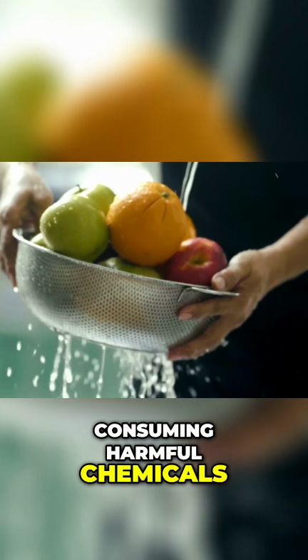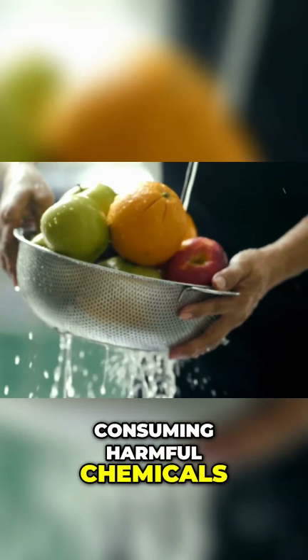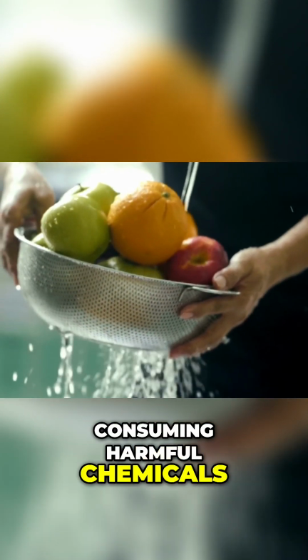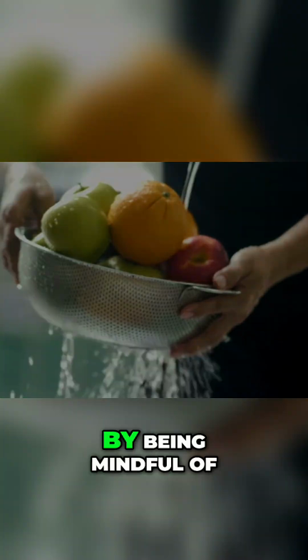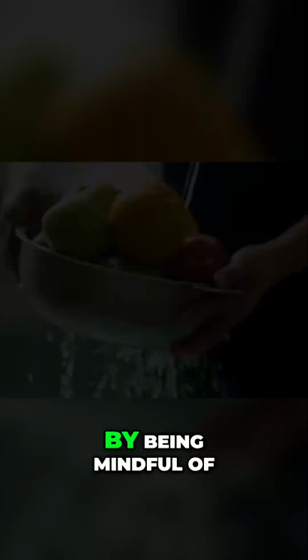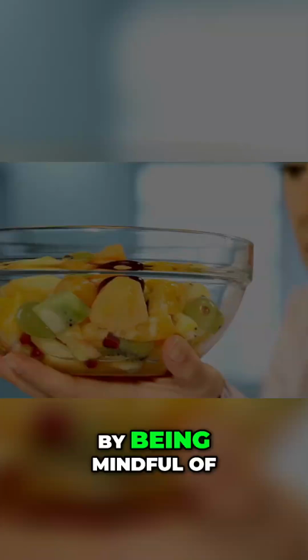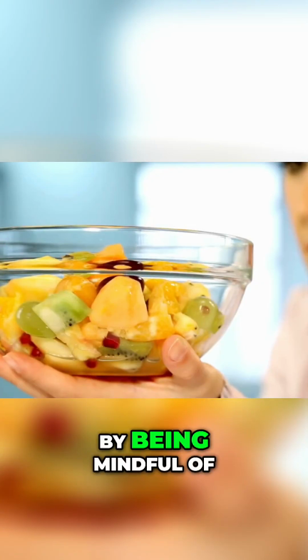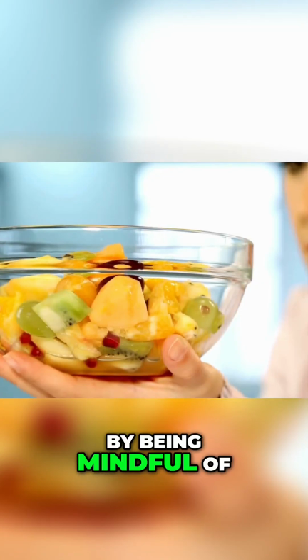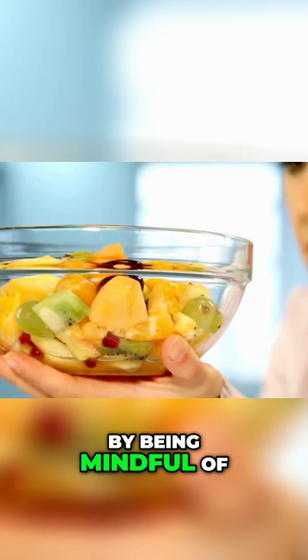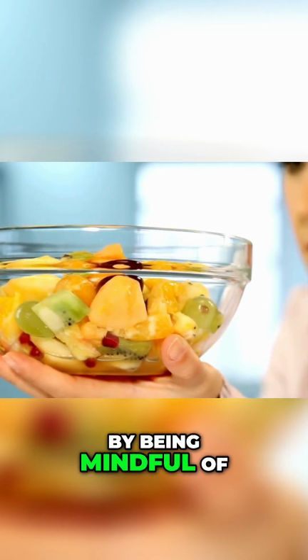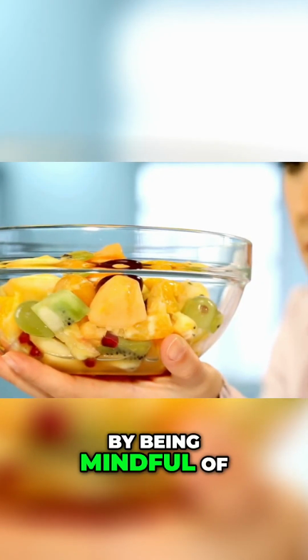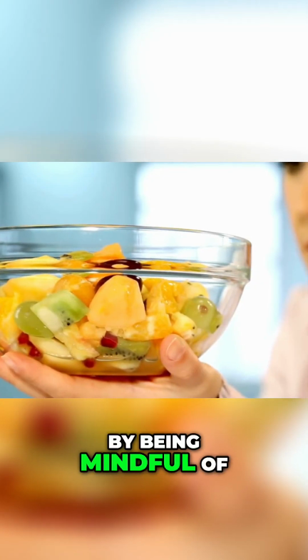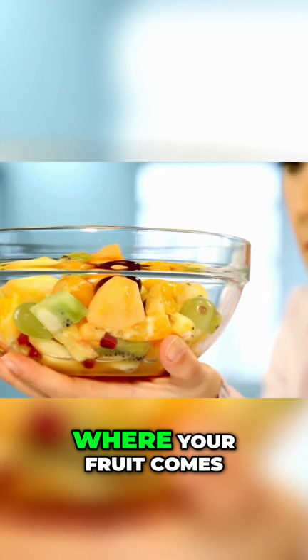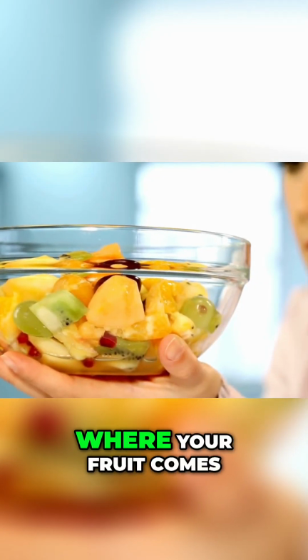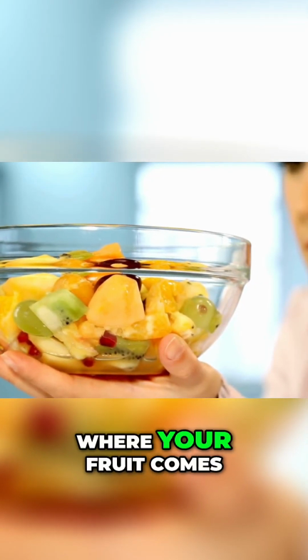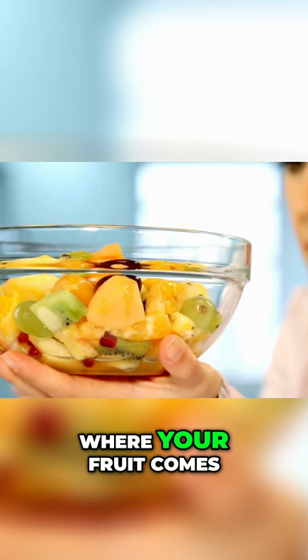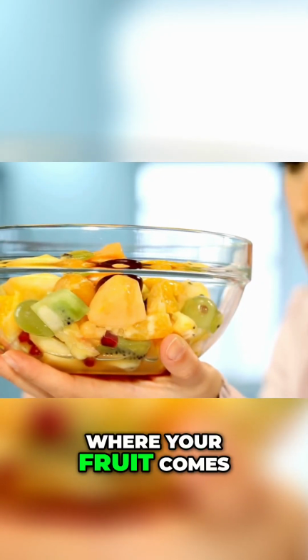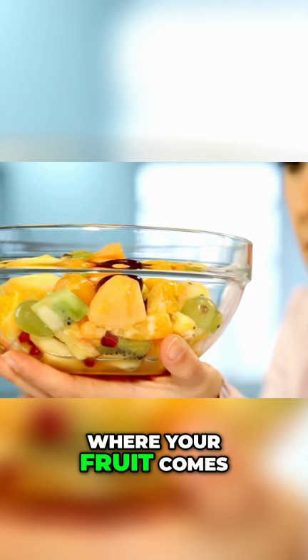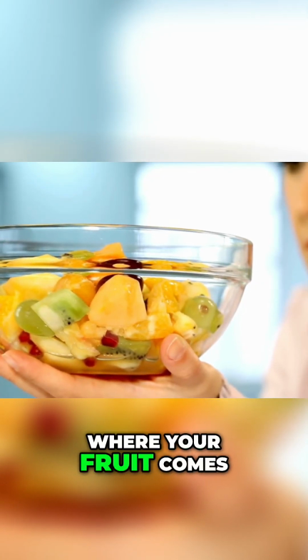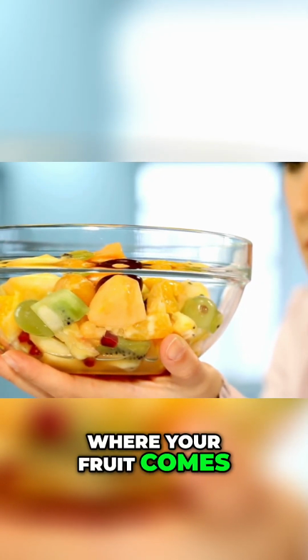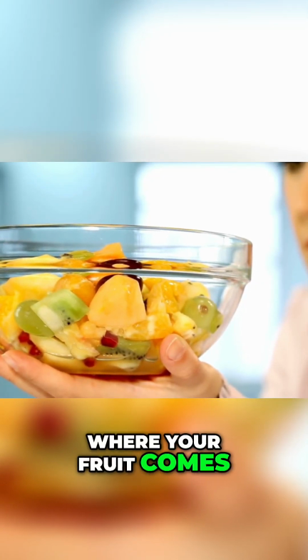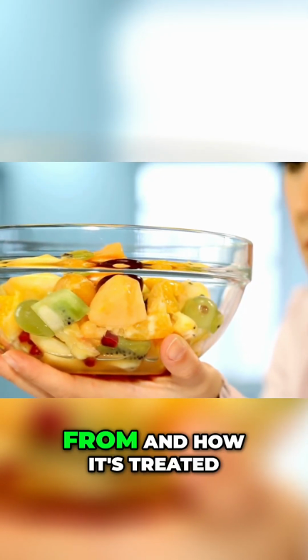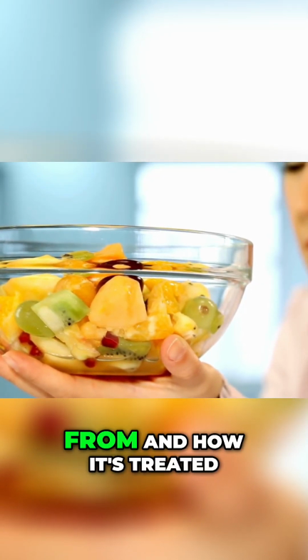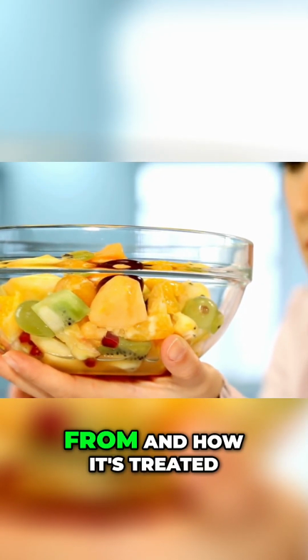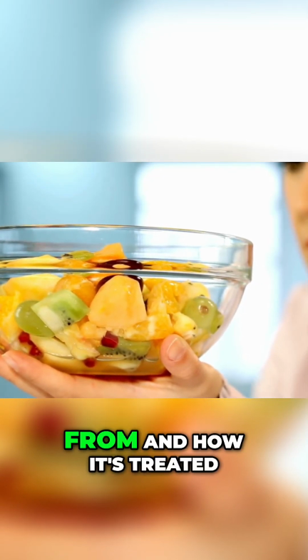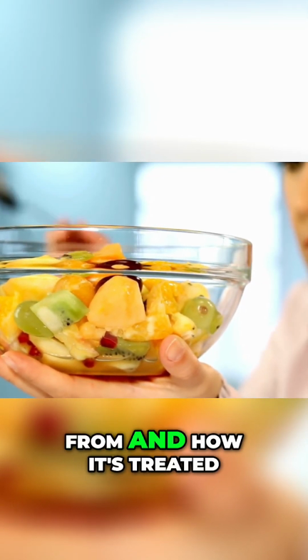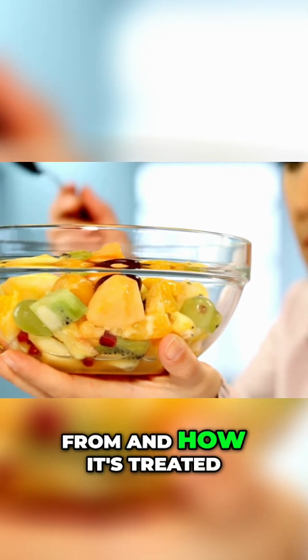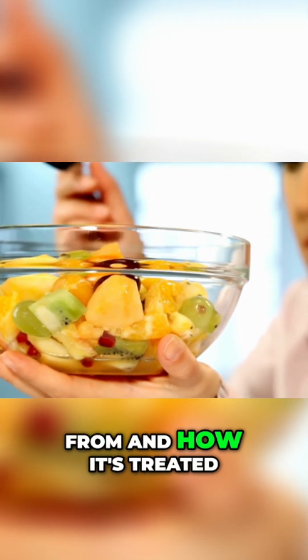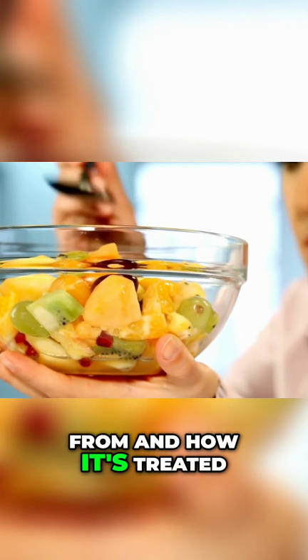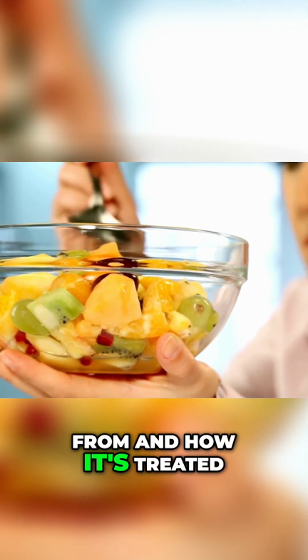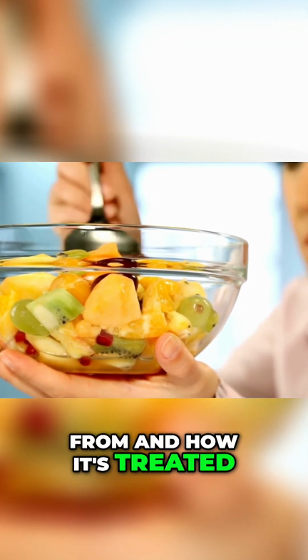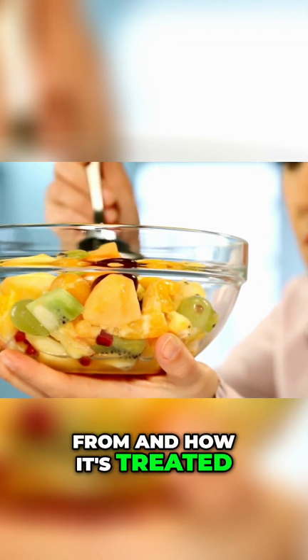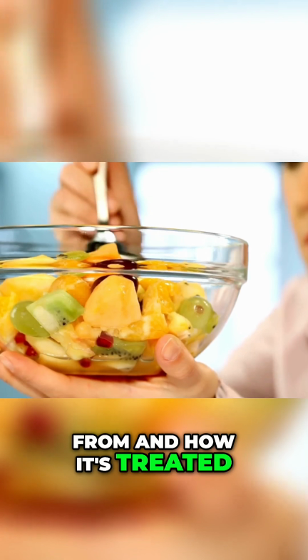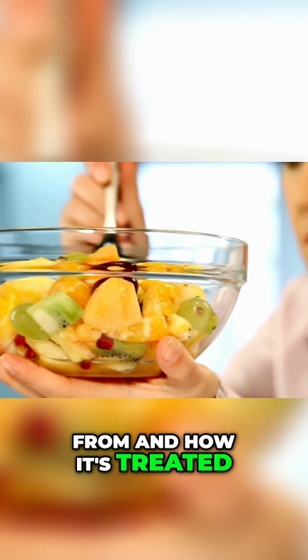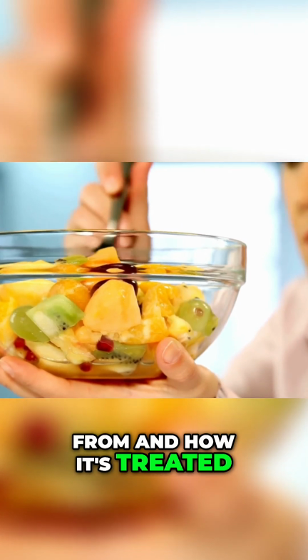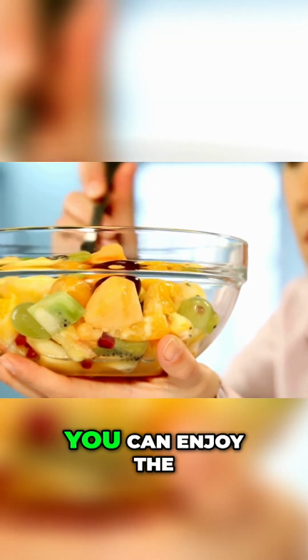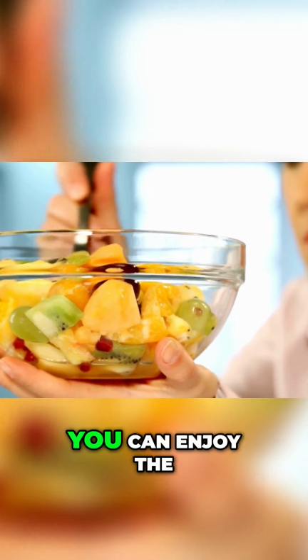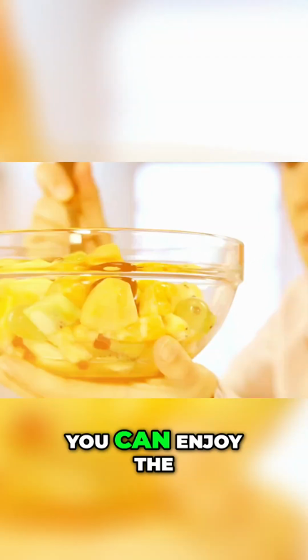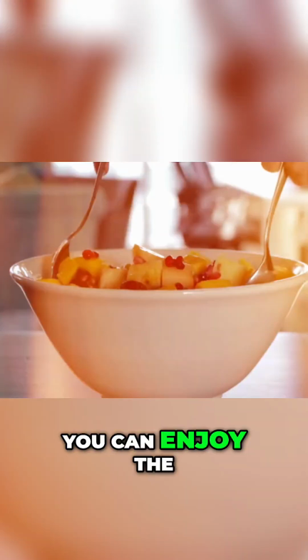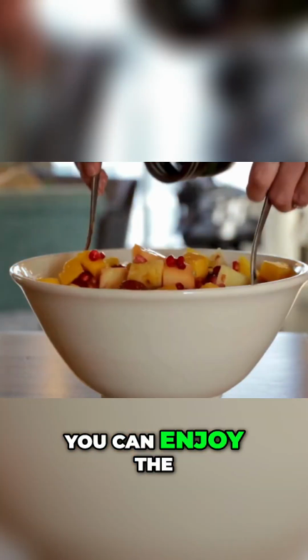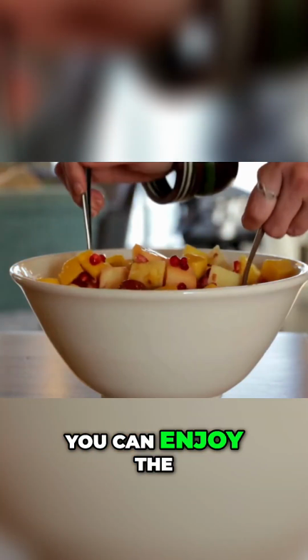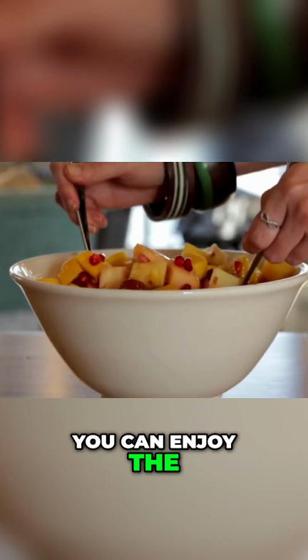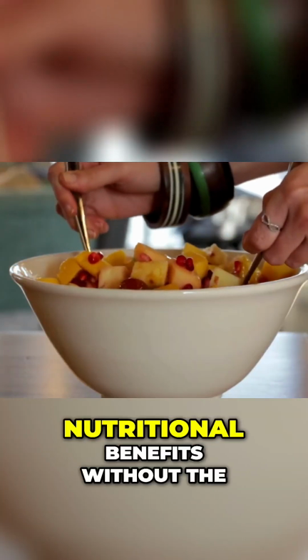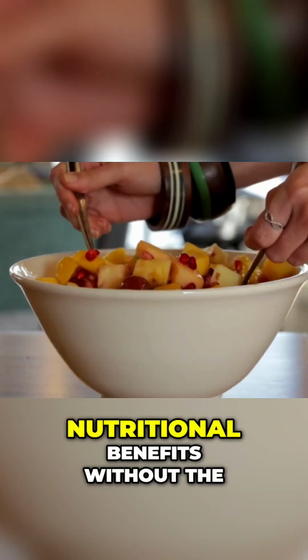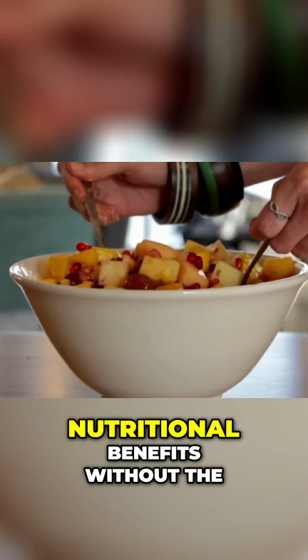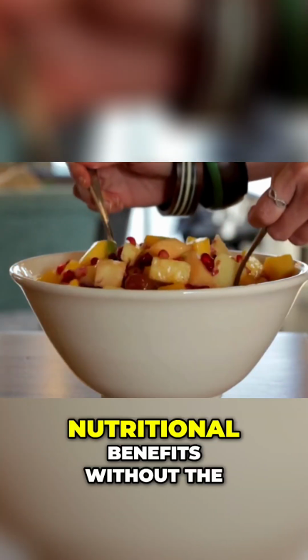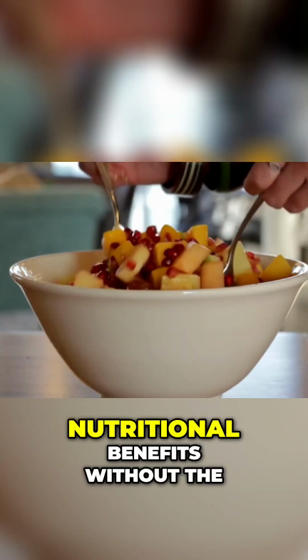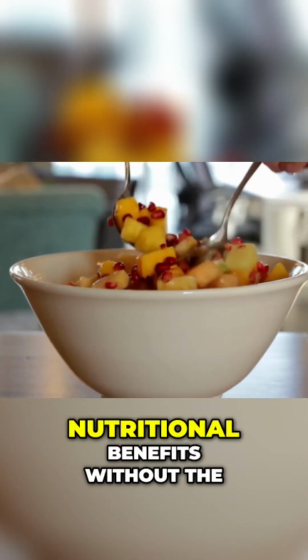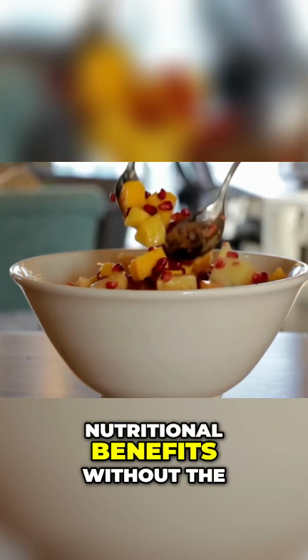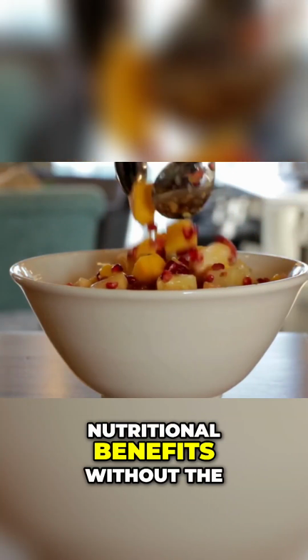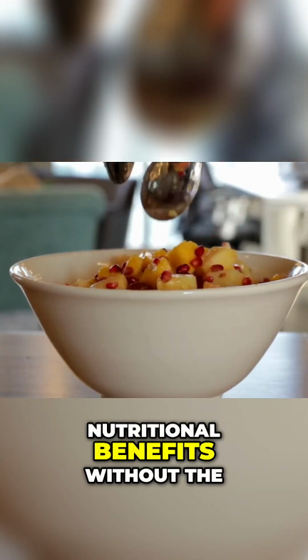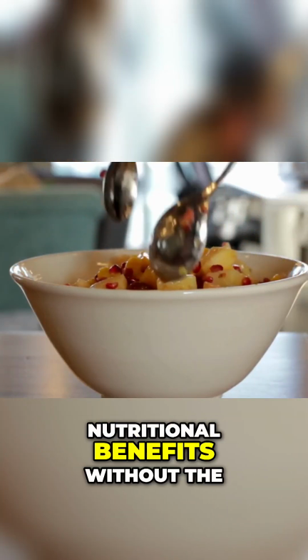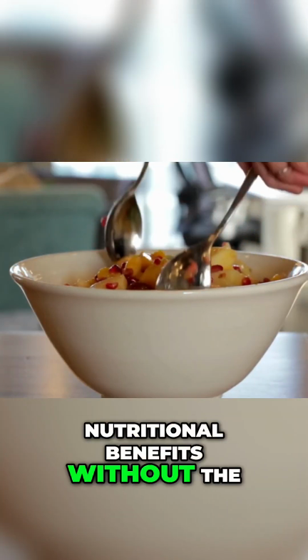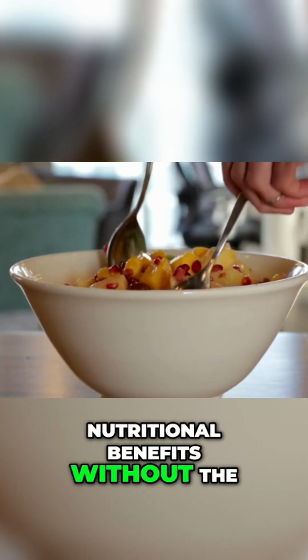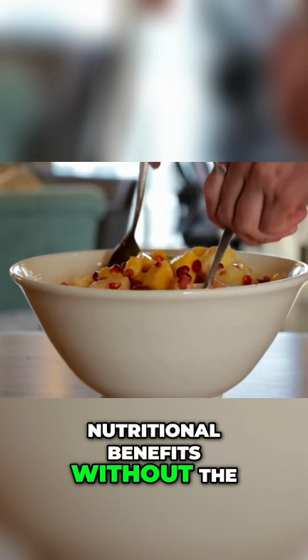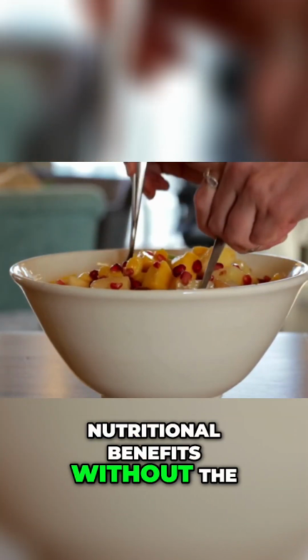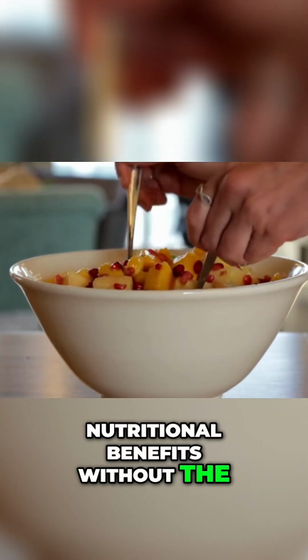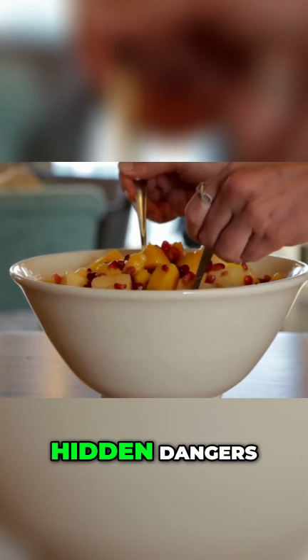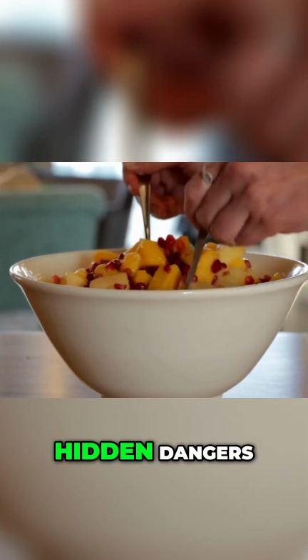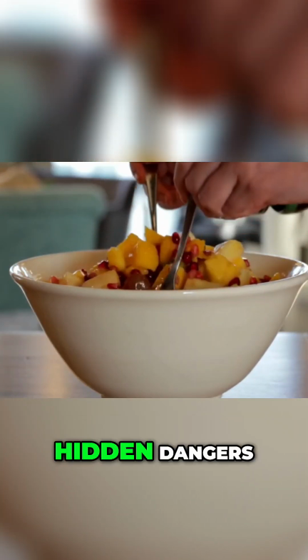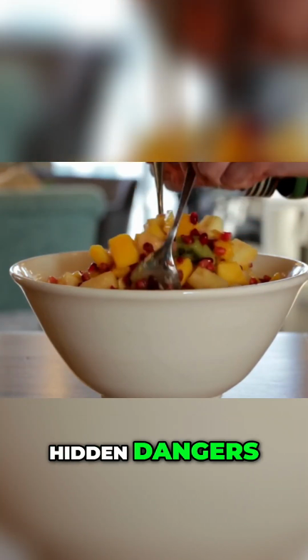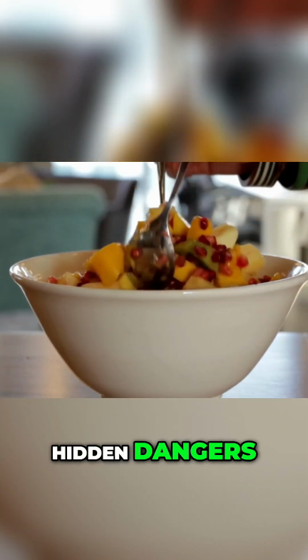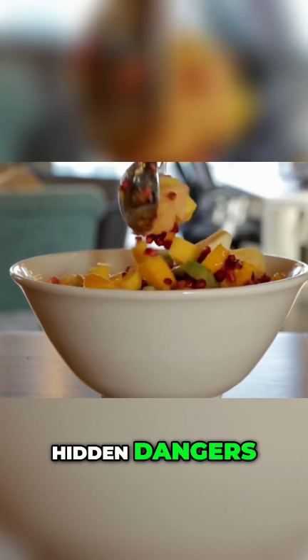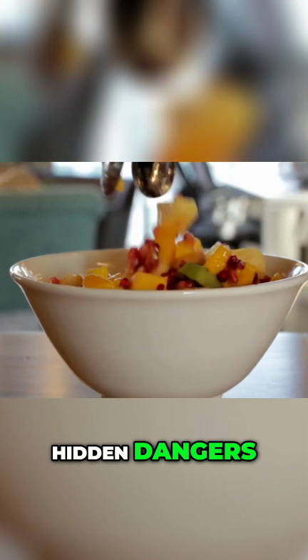By being mindful of where your fruit comes from and how it's treated, you can enjoy the nutritional benefits without the hidden dangers.